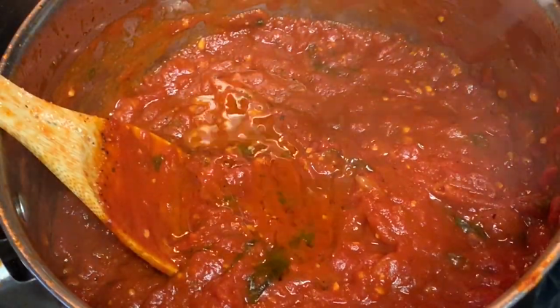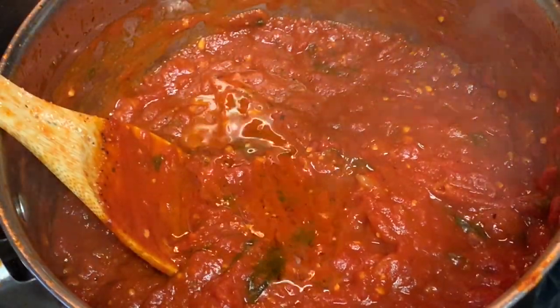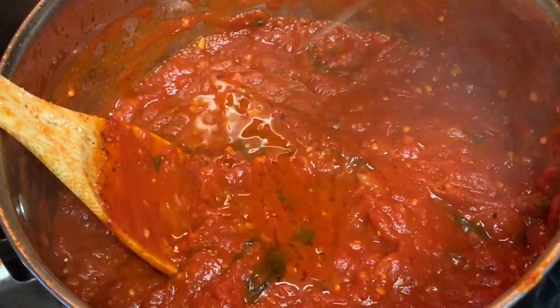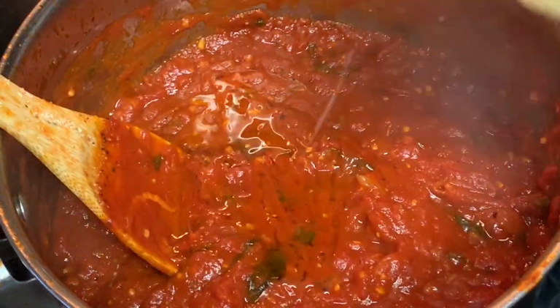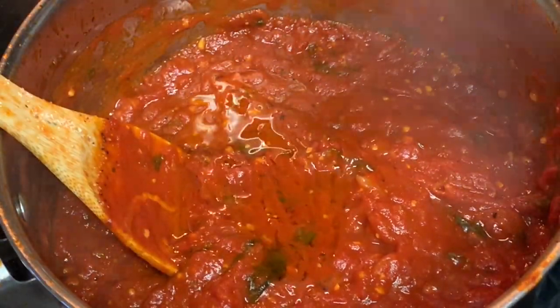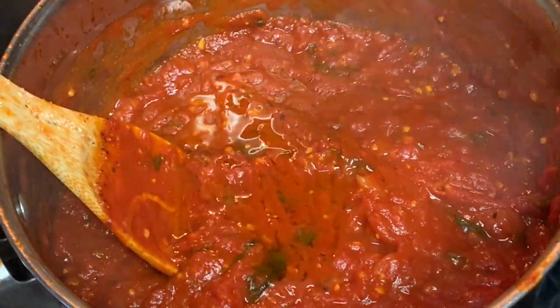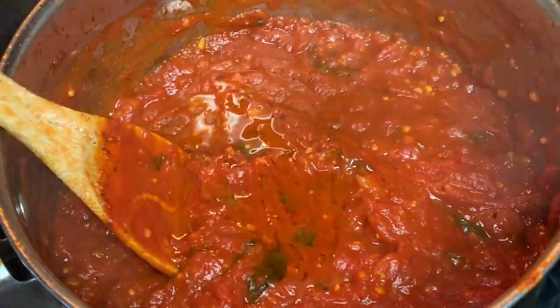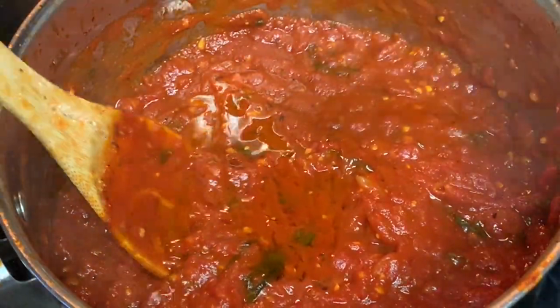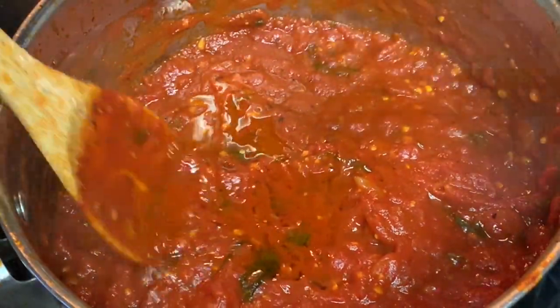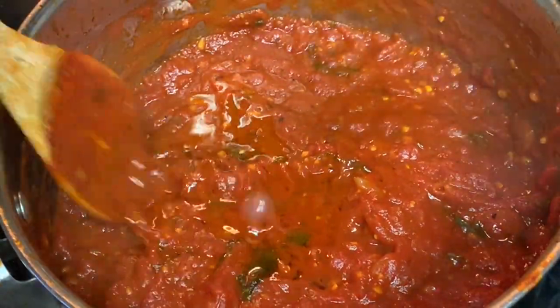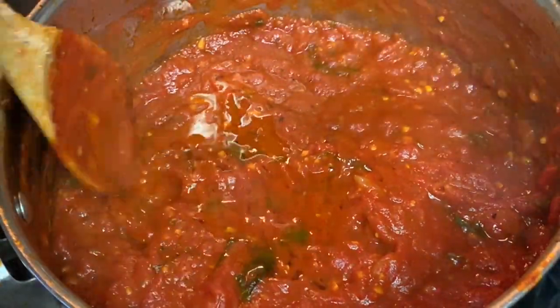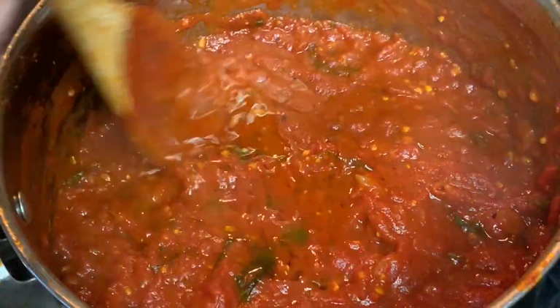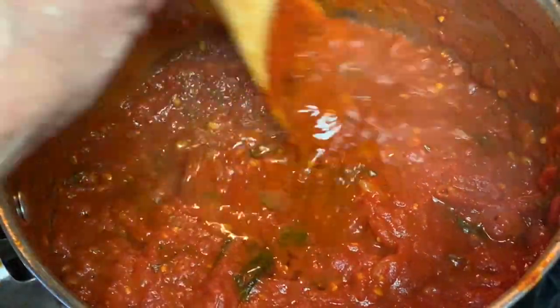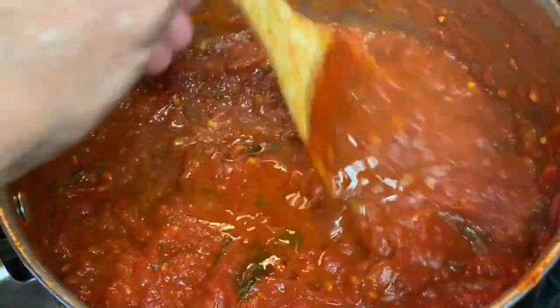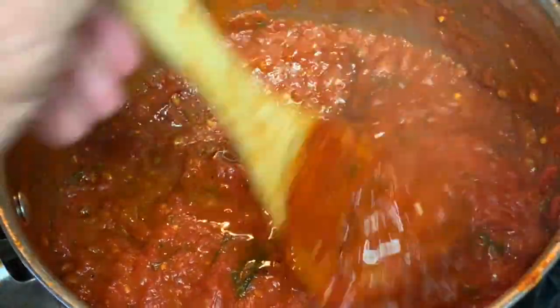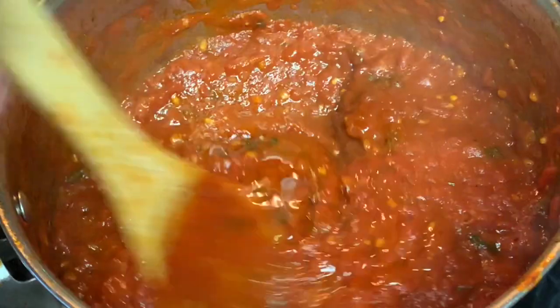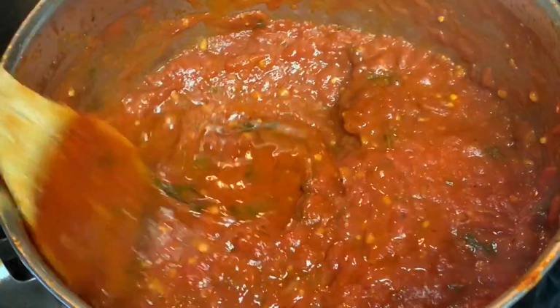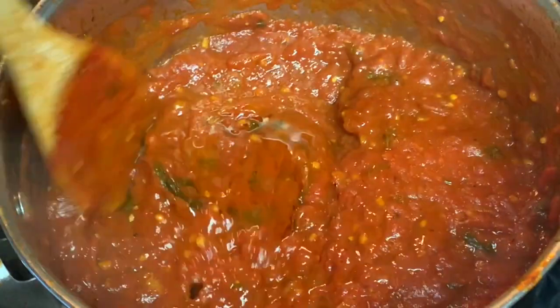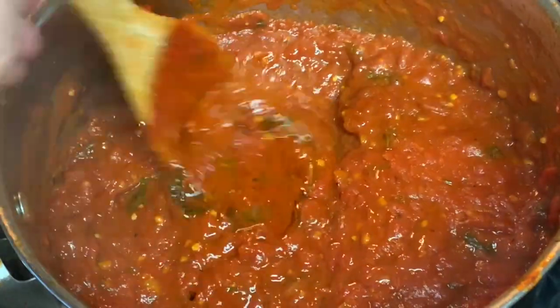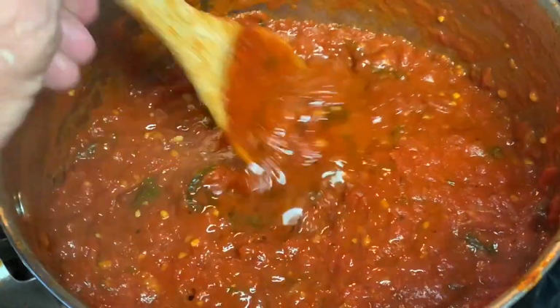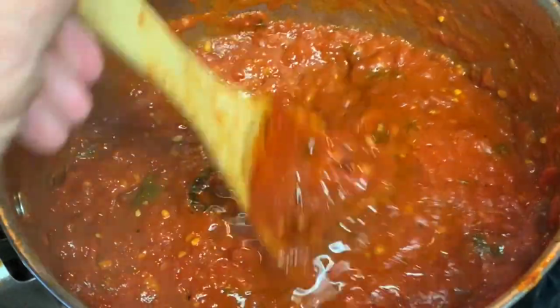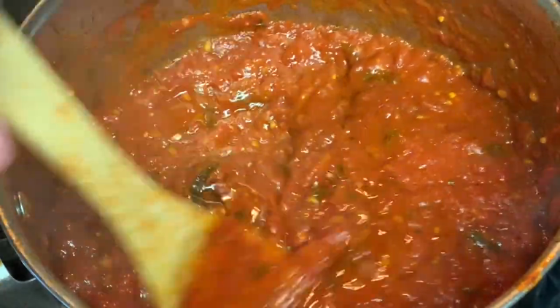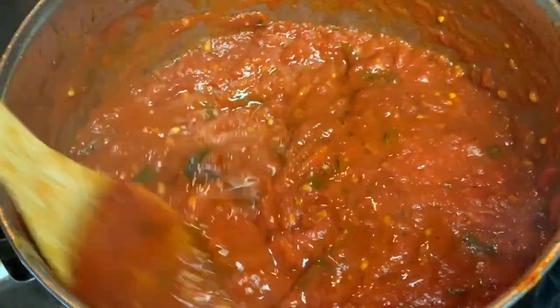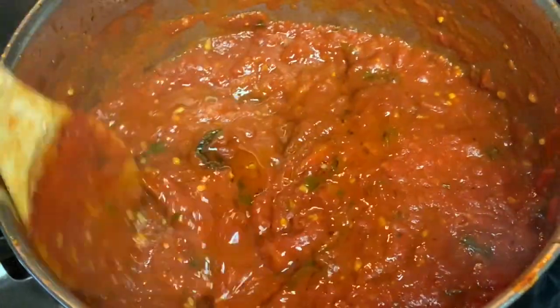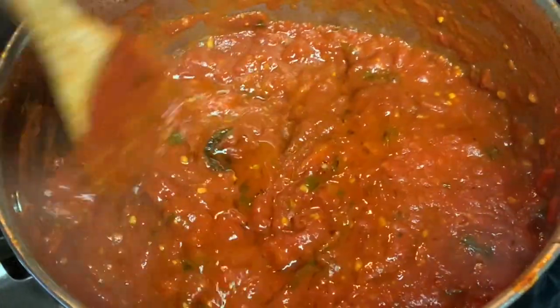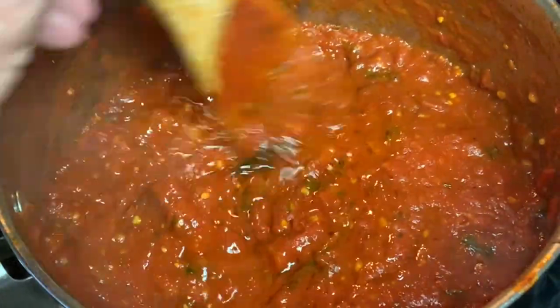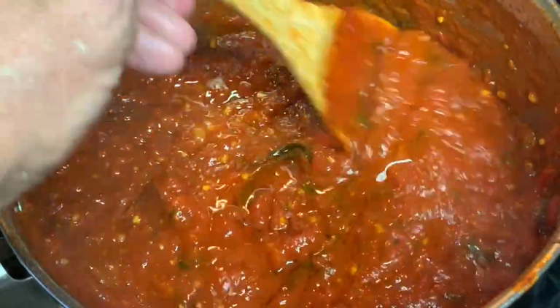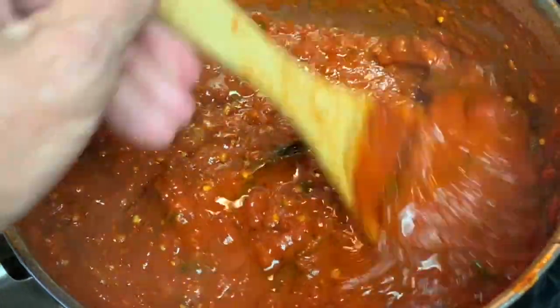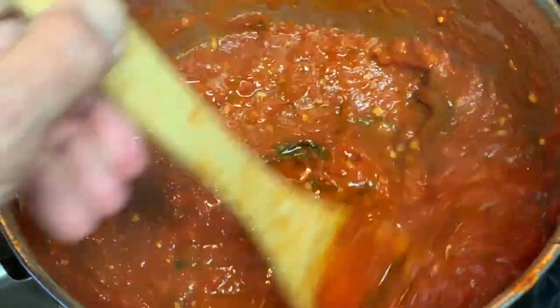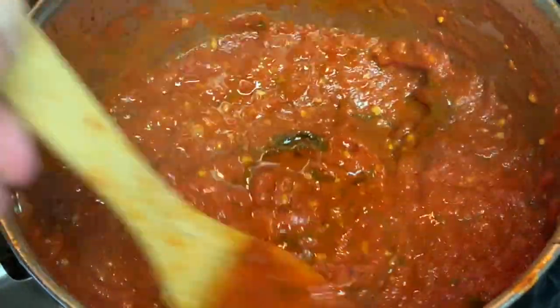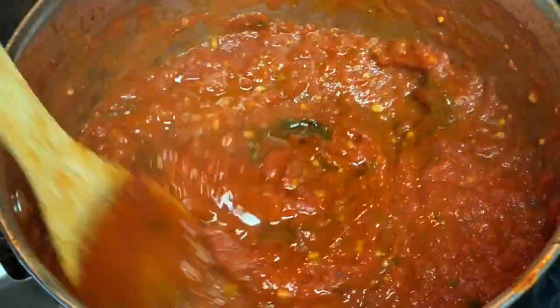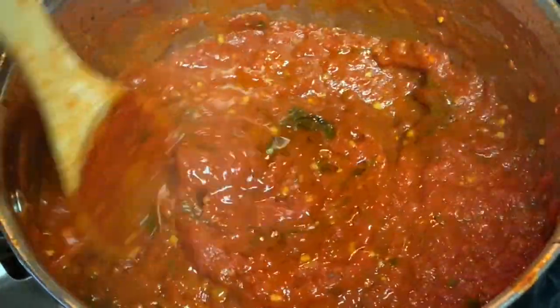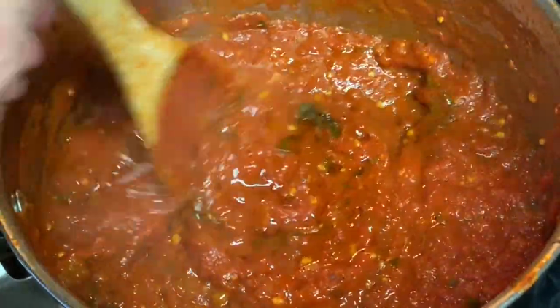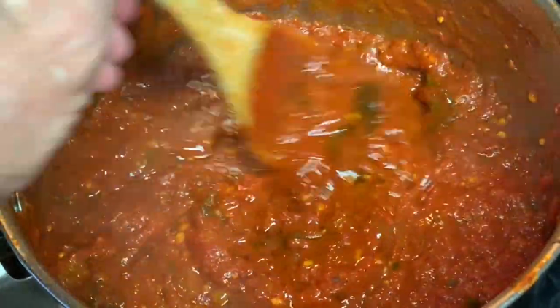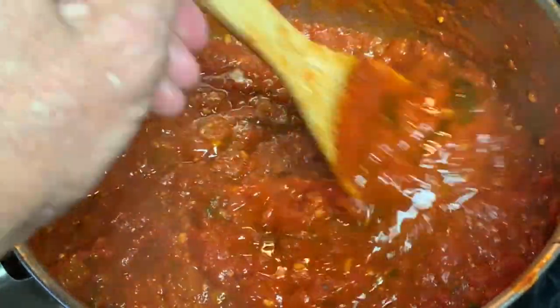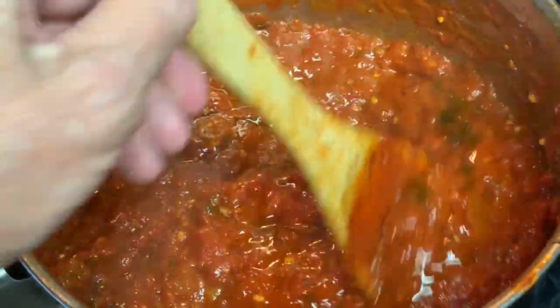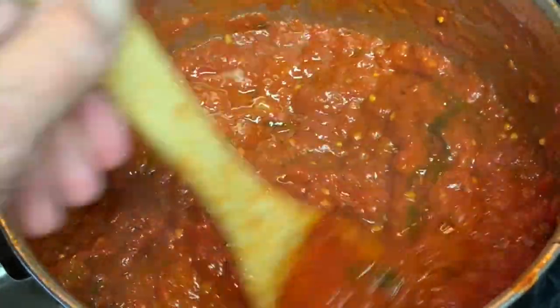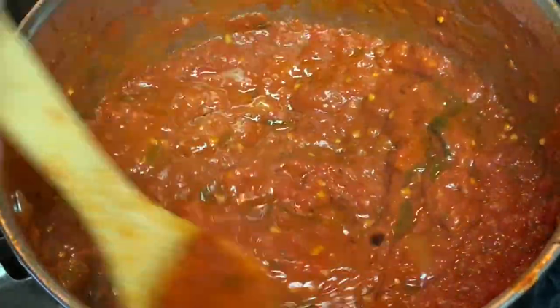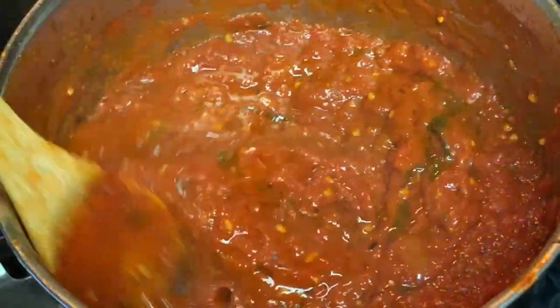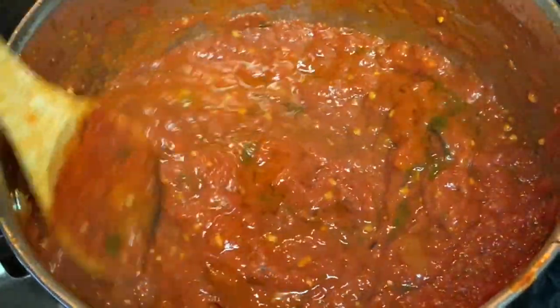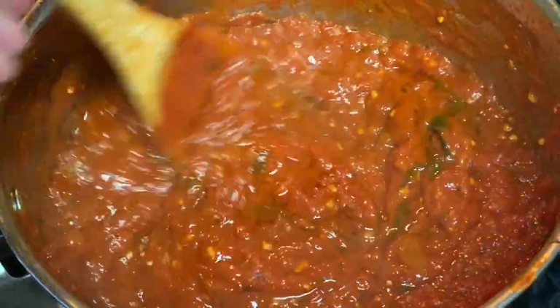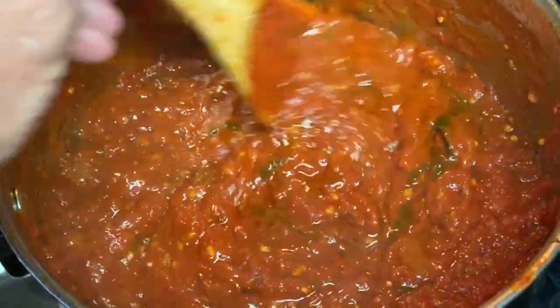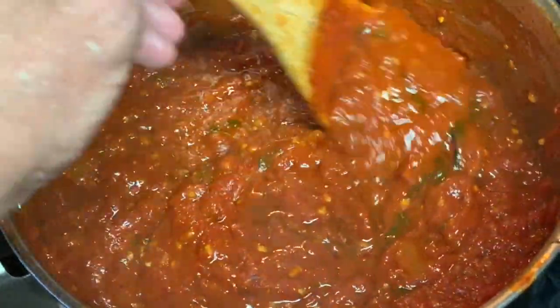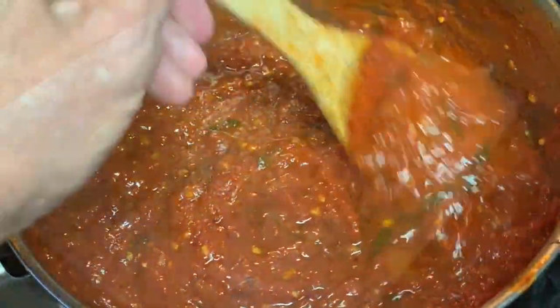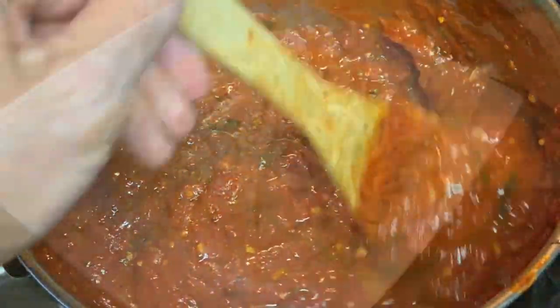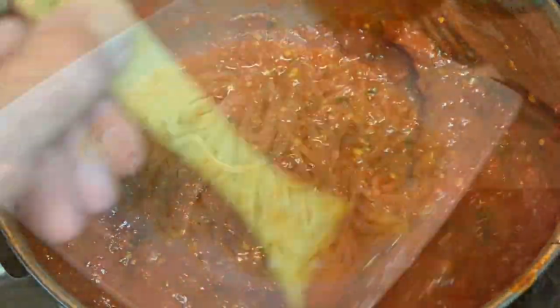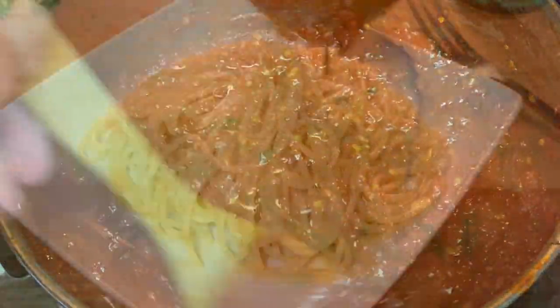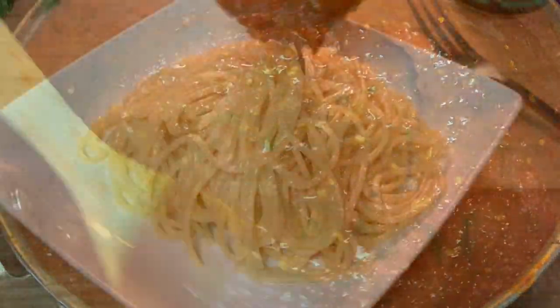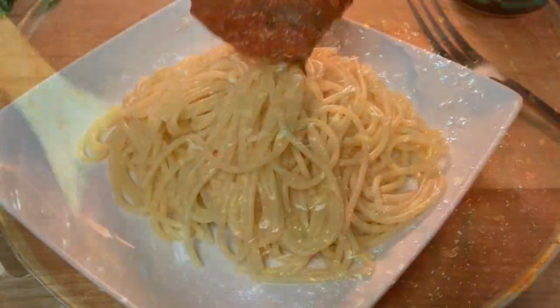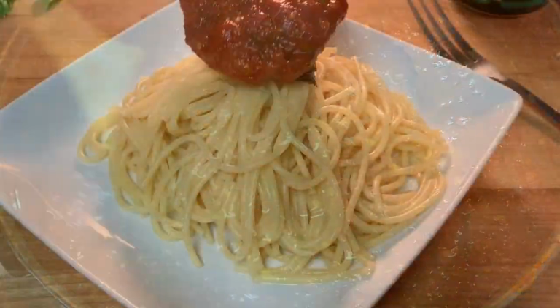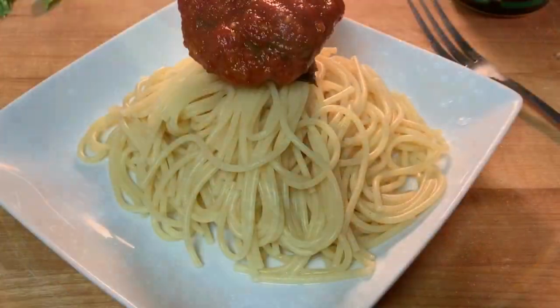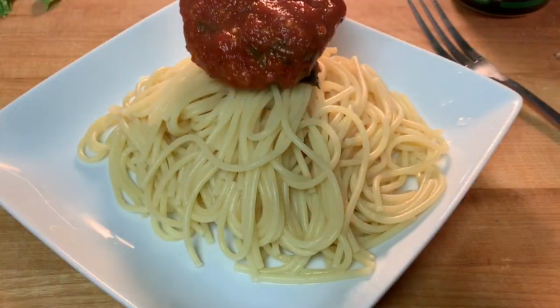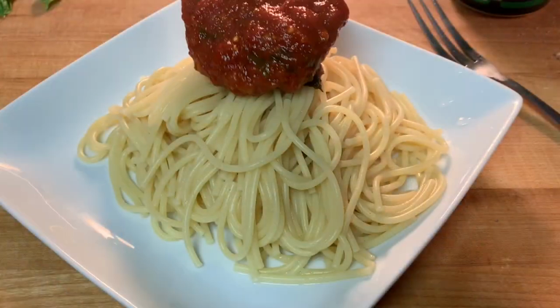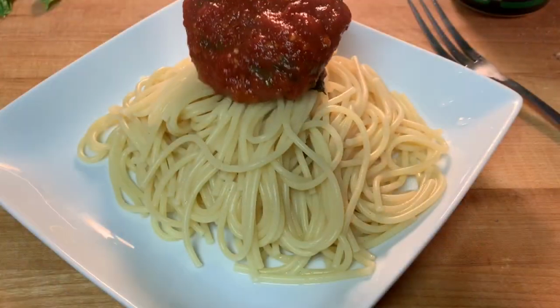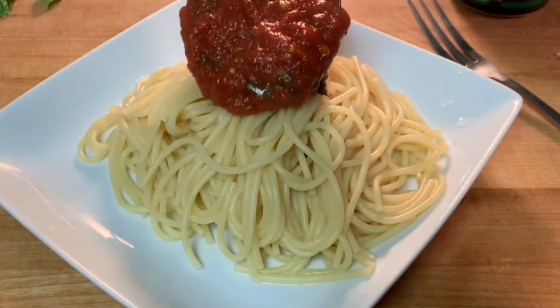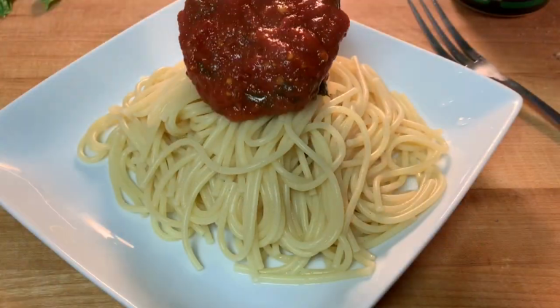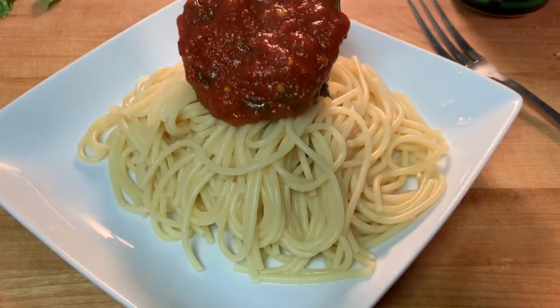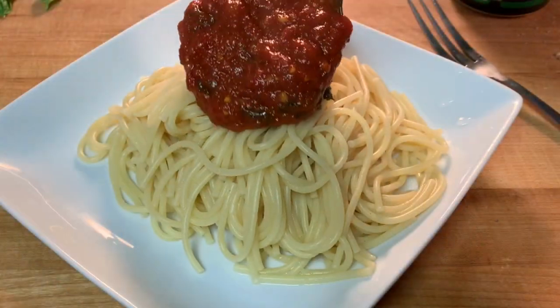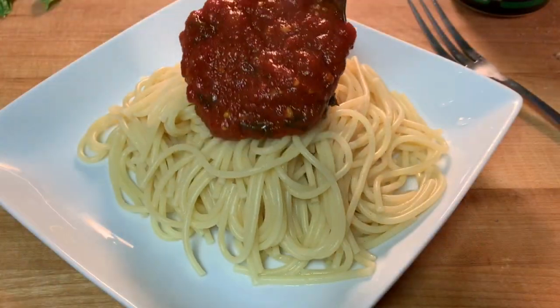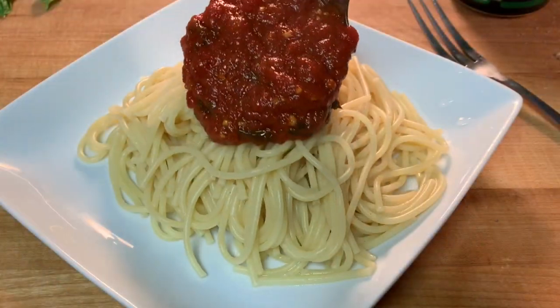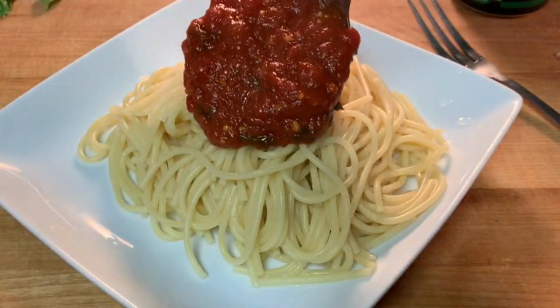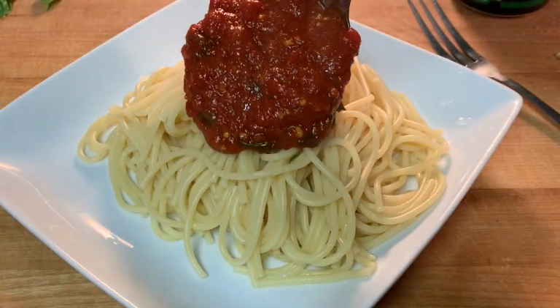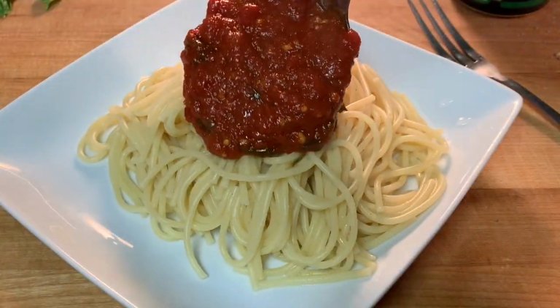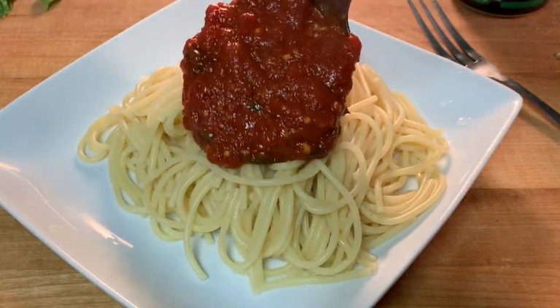When it's done, add some more olive oil. Stir that around and serve it over a plate of spaghetti.